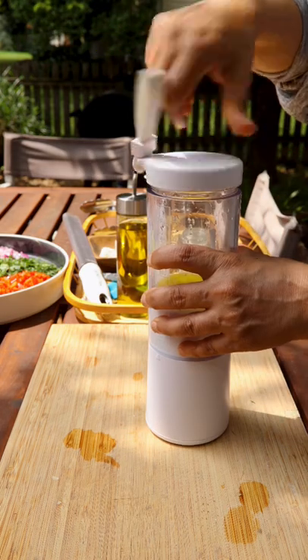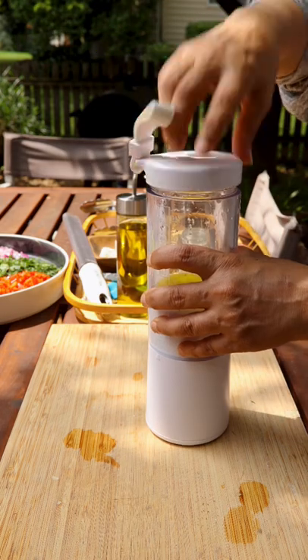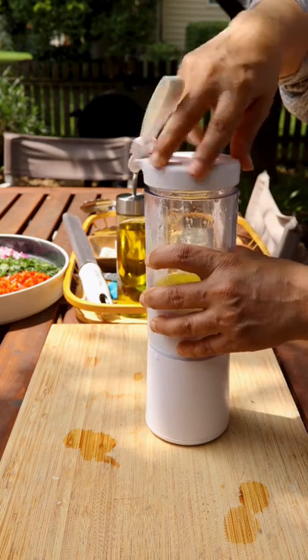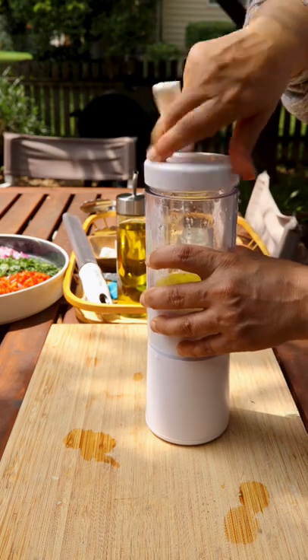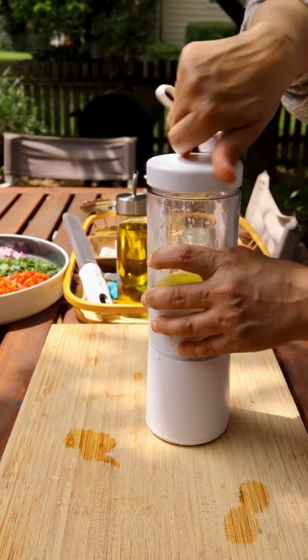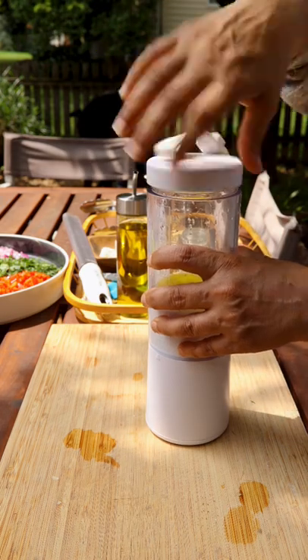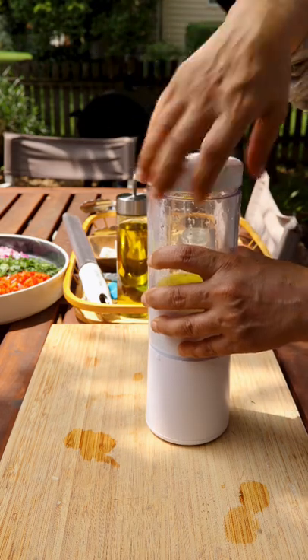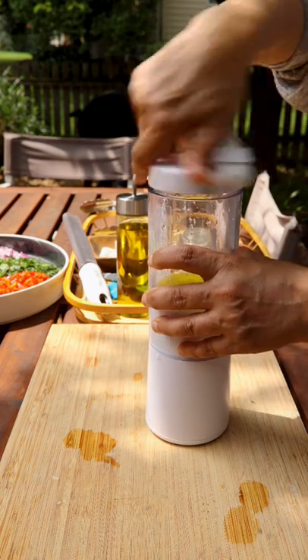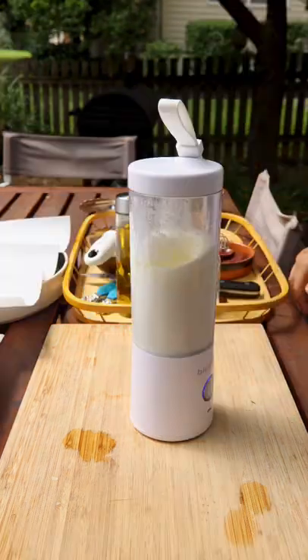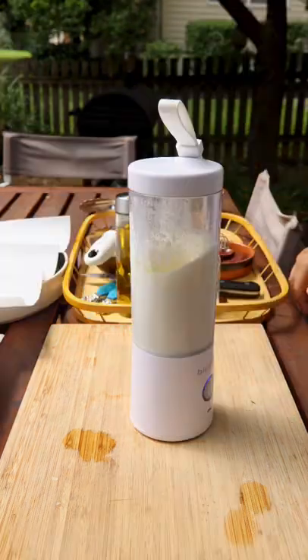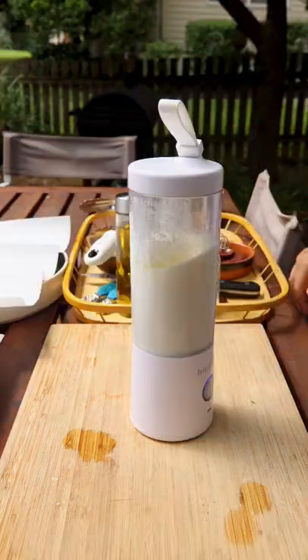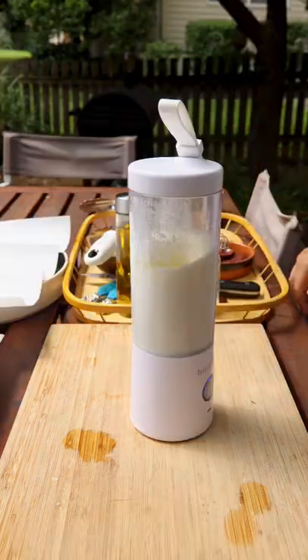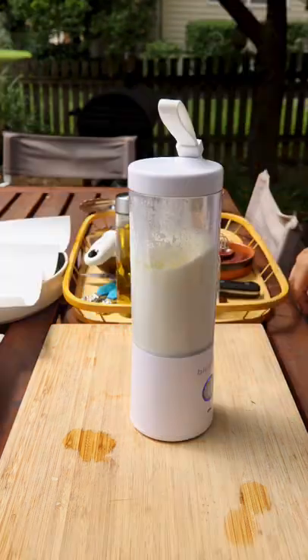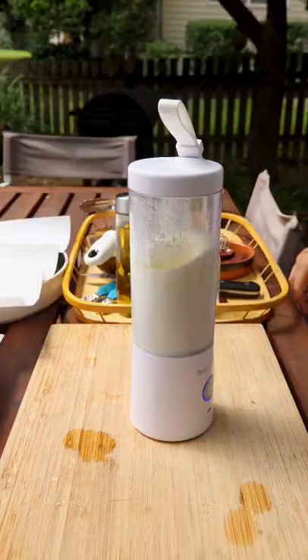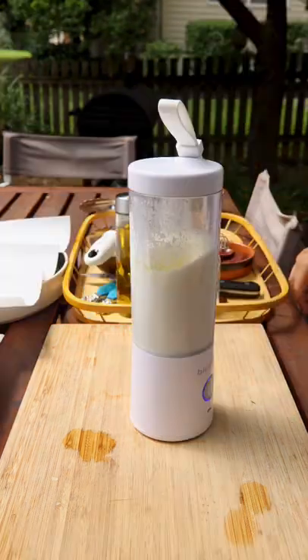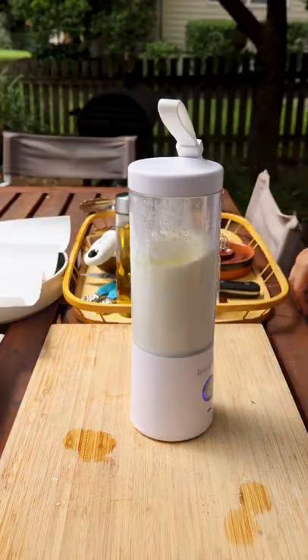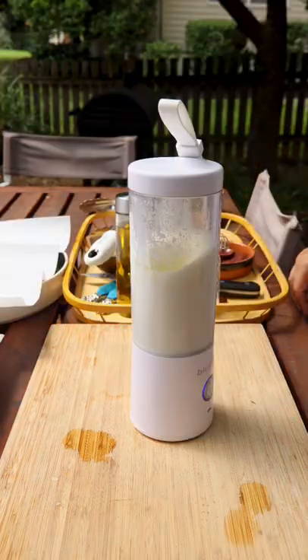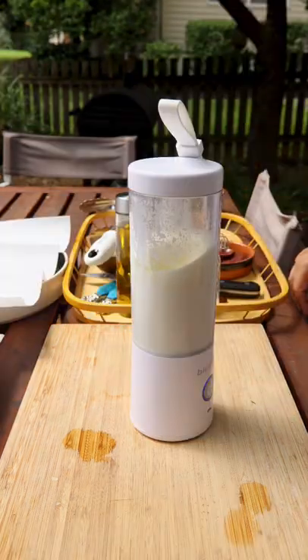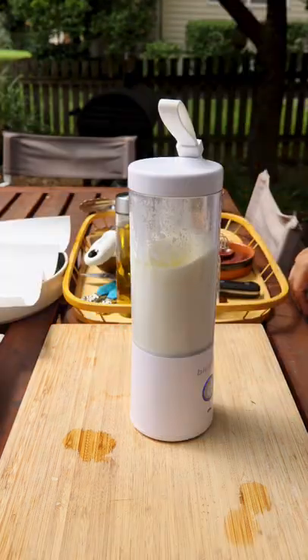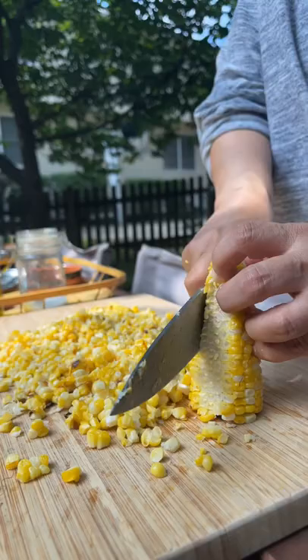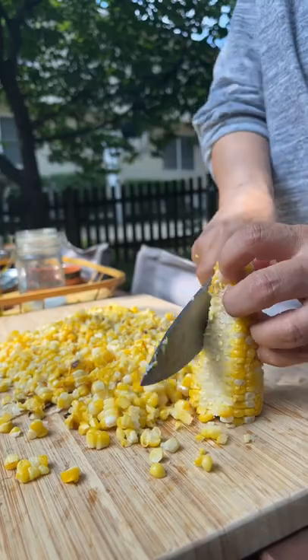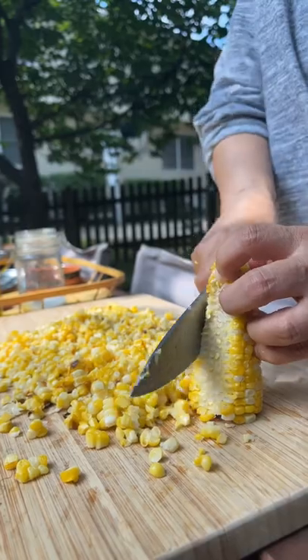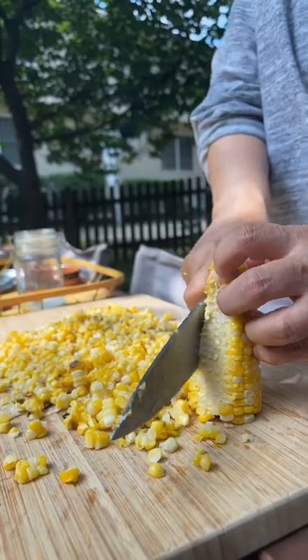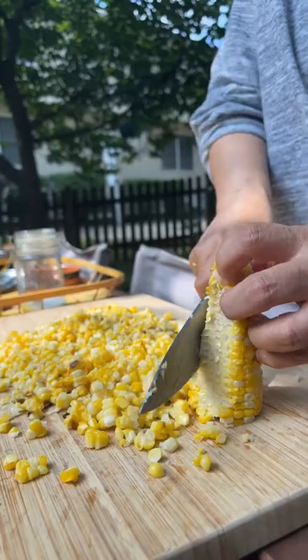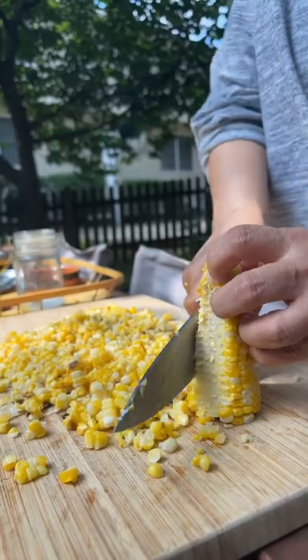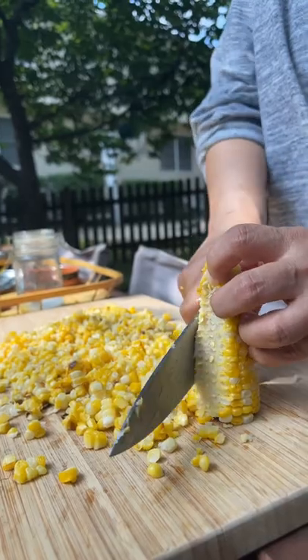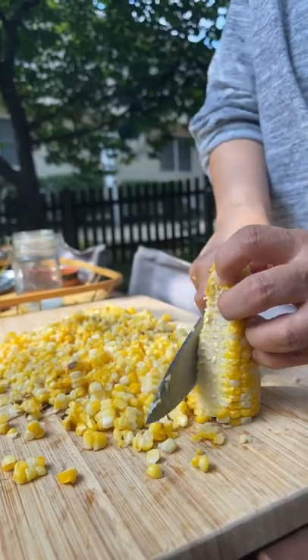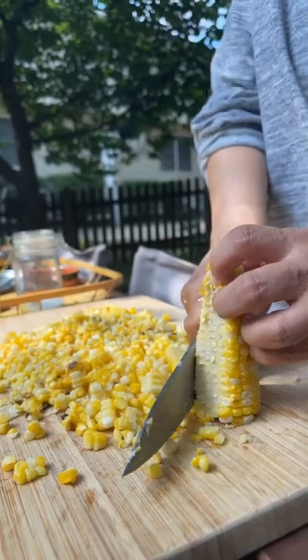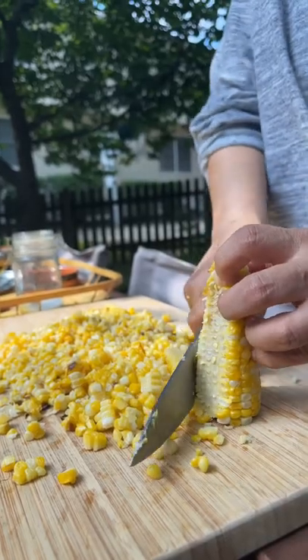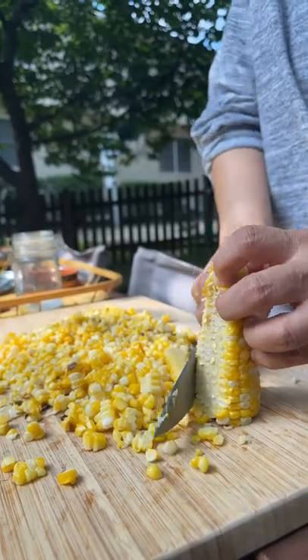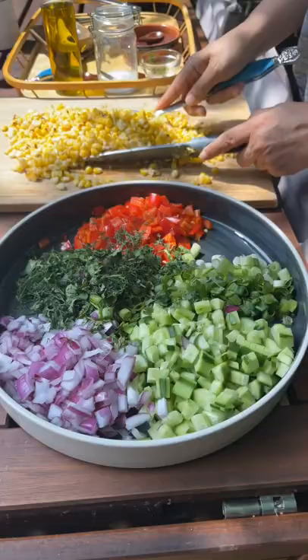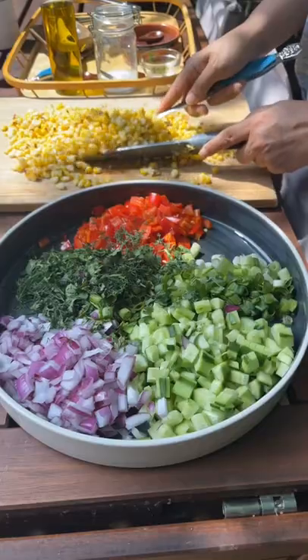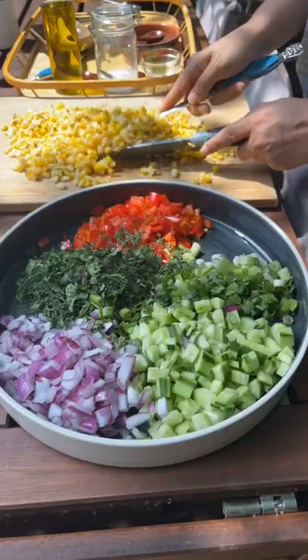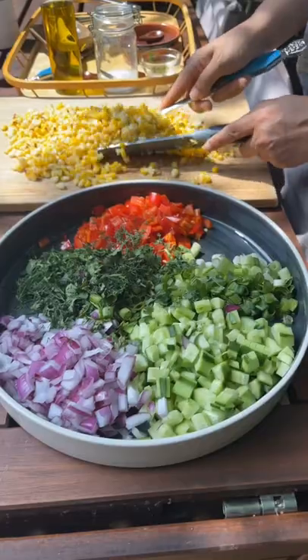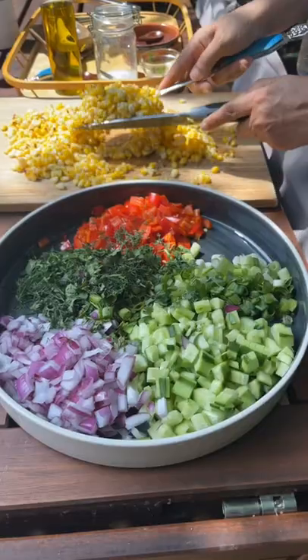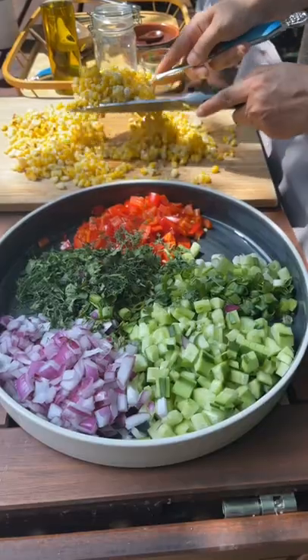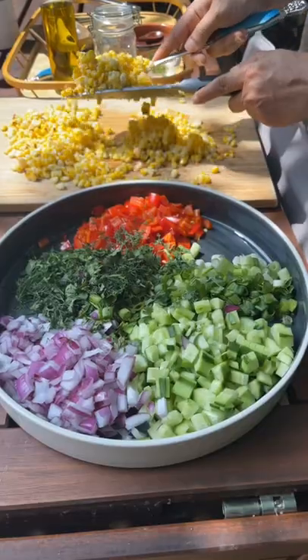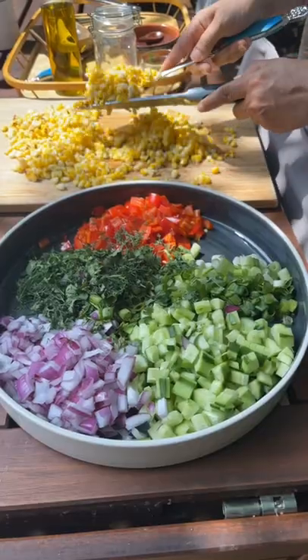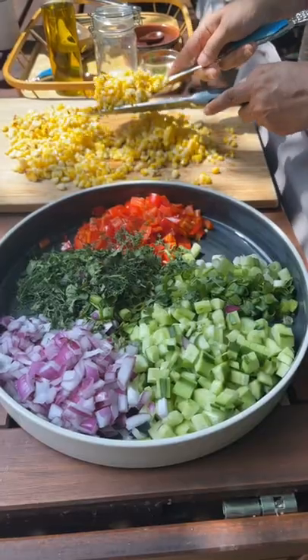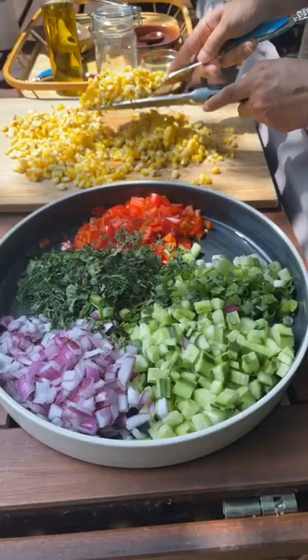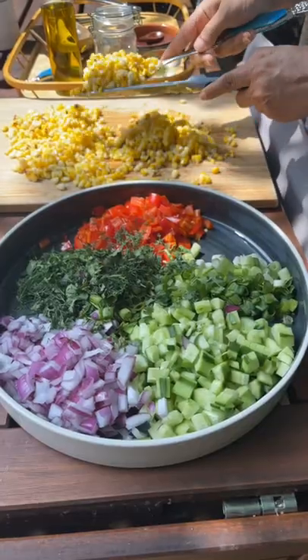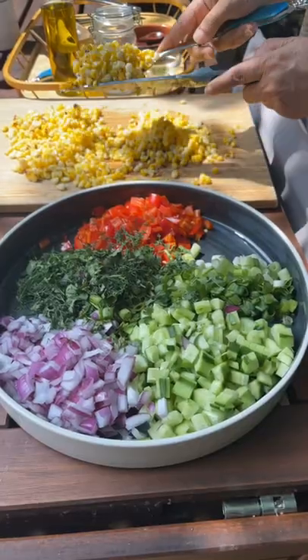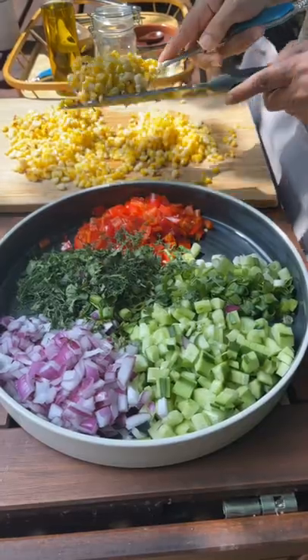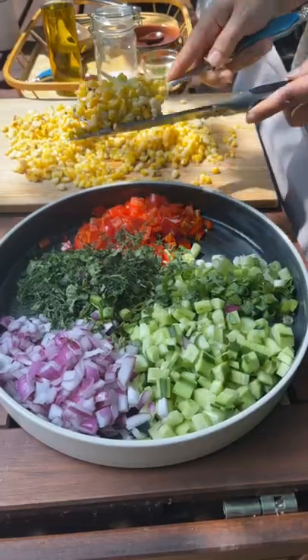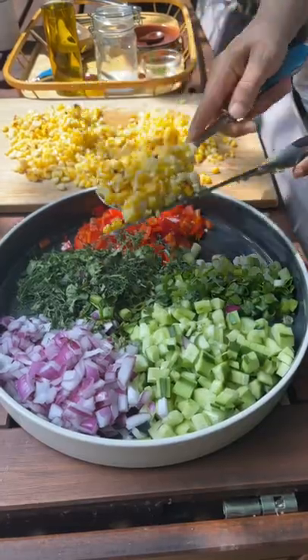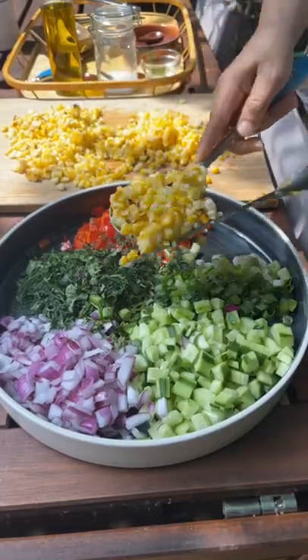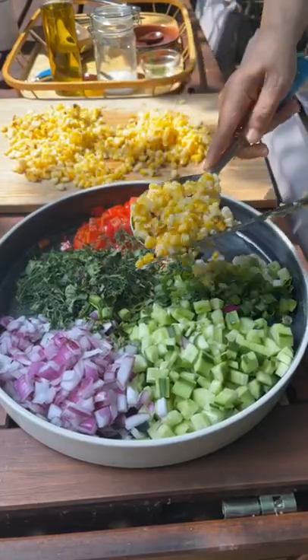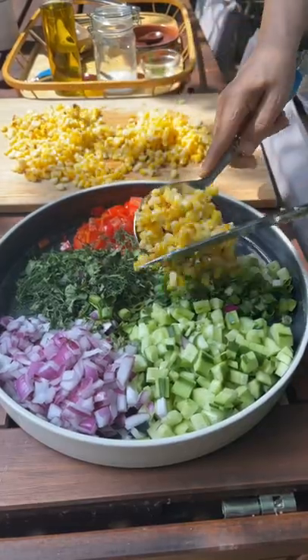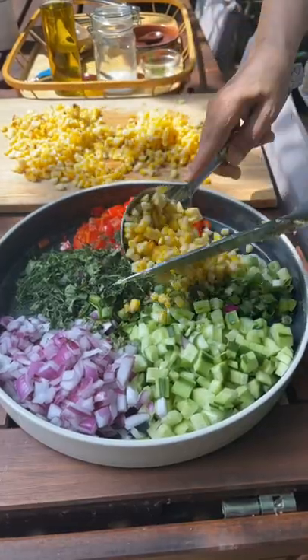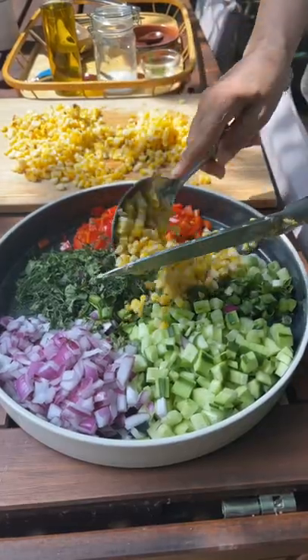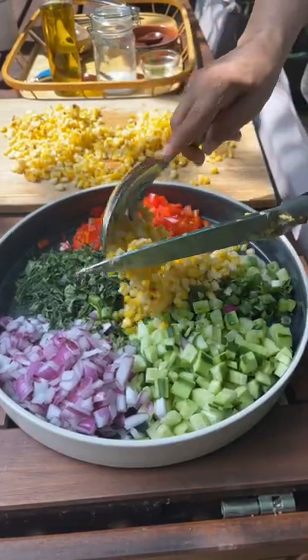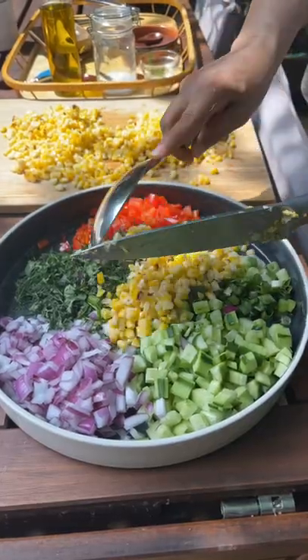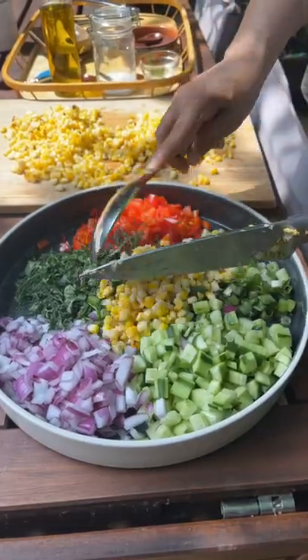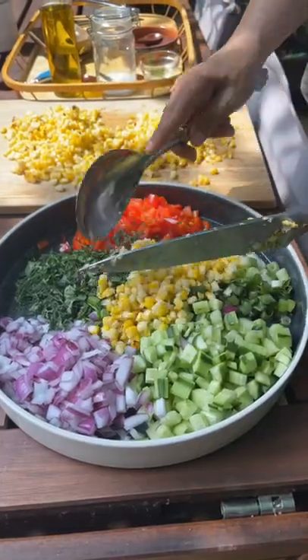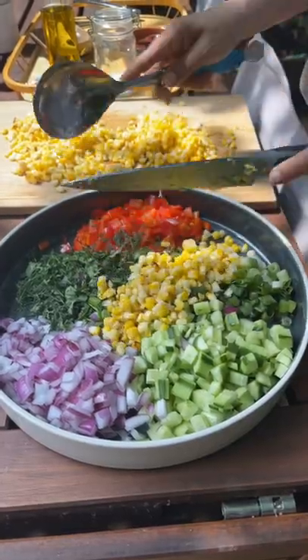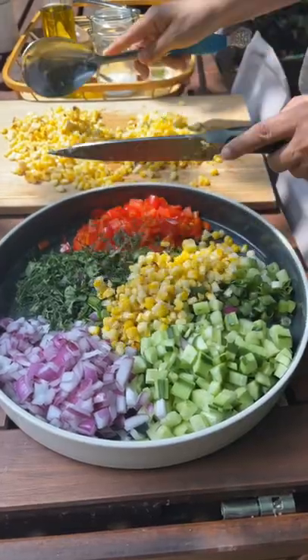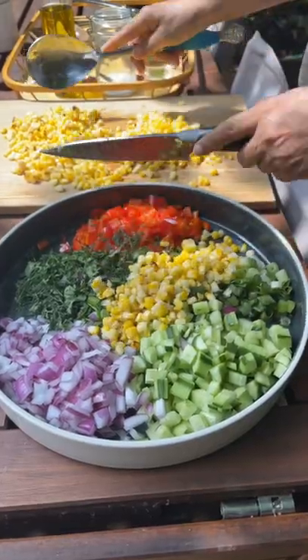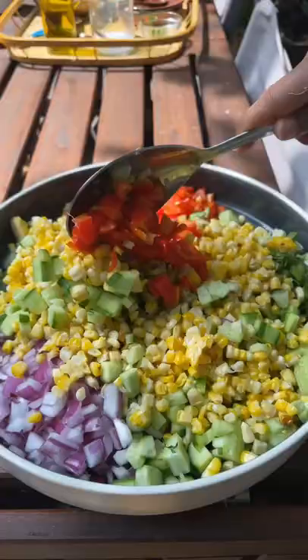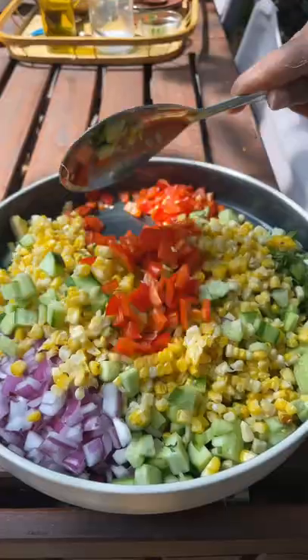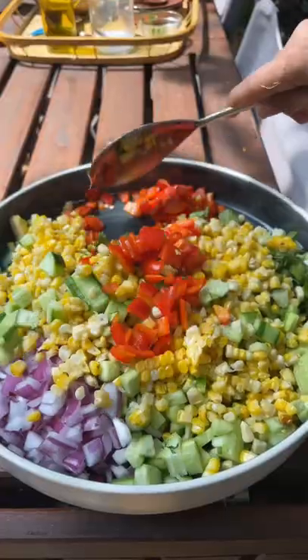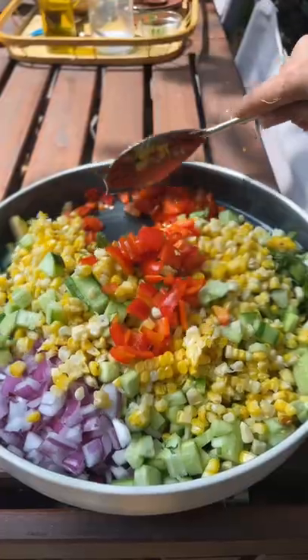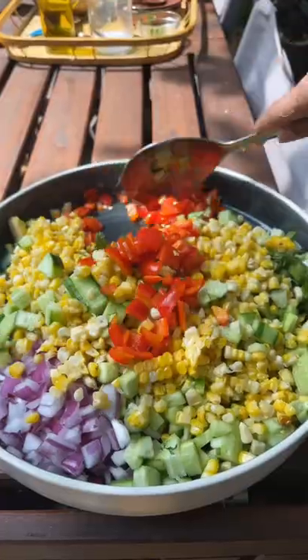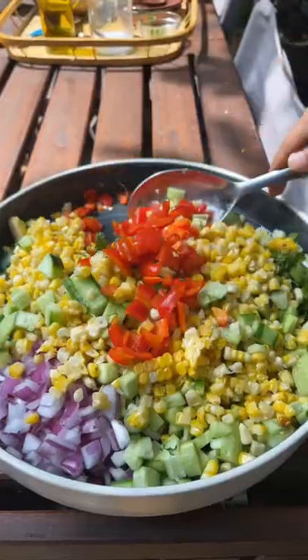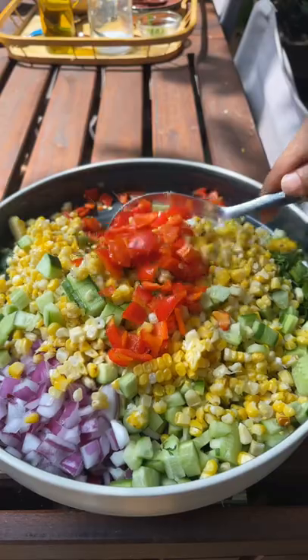I took the corn off of the cob, added it to these ingredients, and then topped it with my mustard dressing.